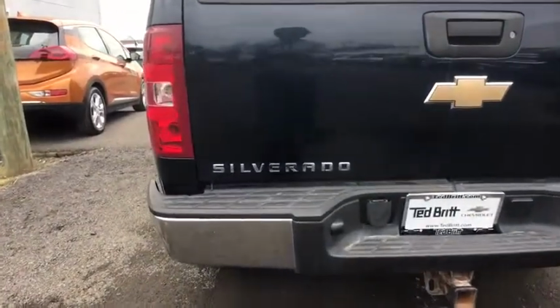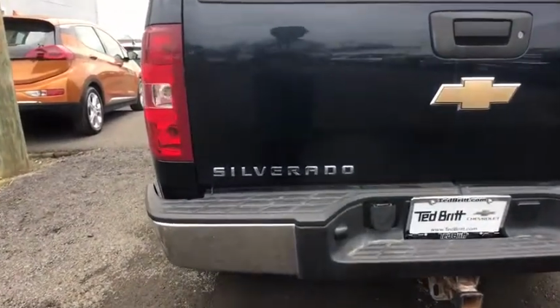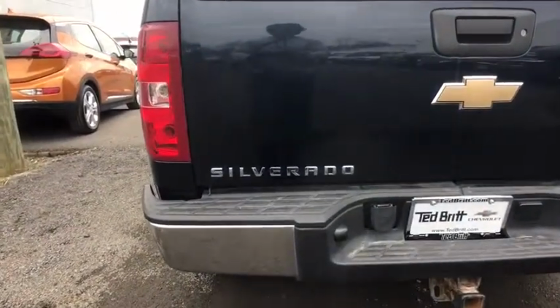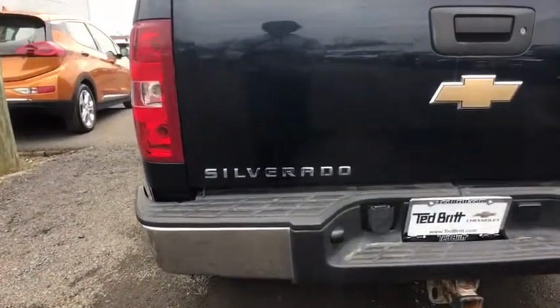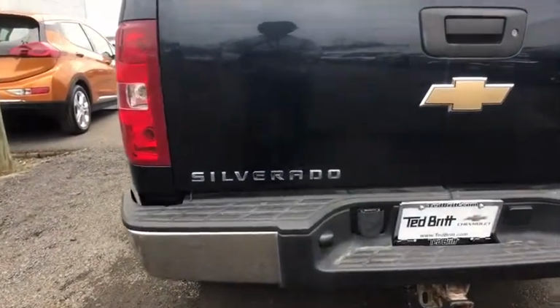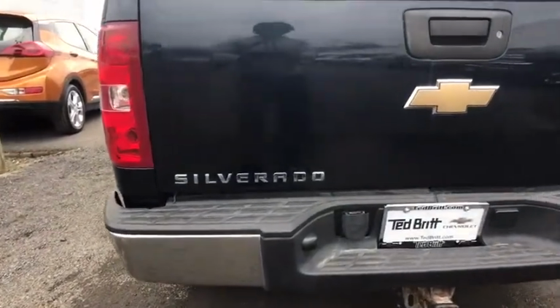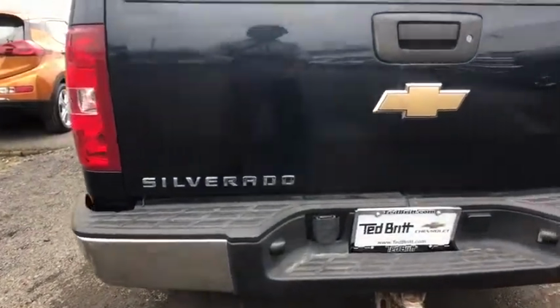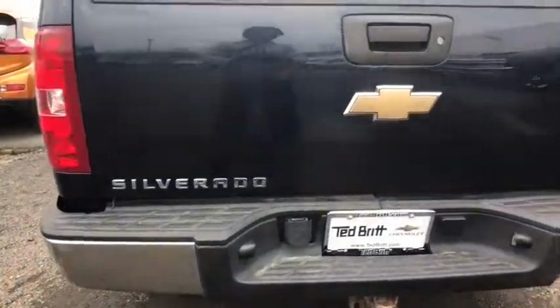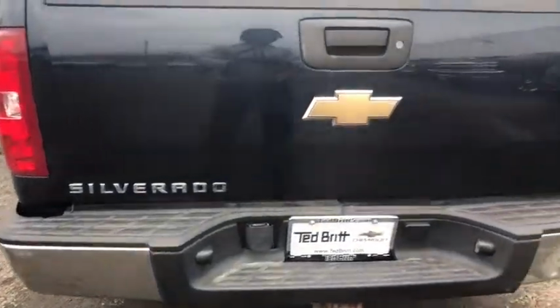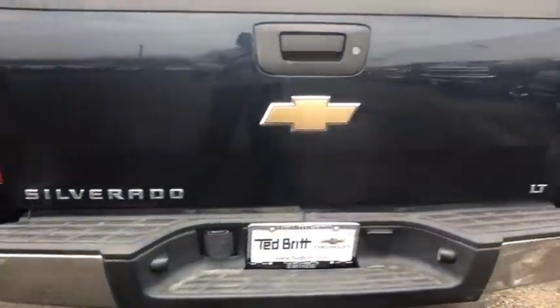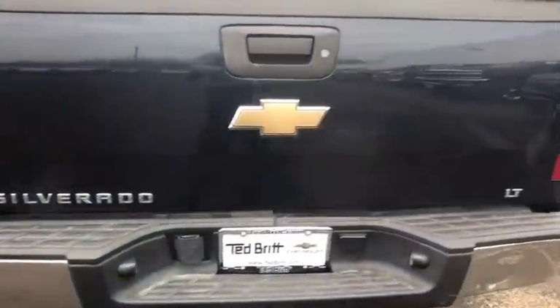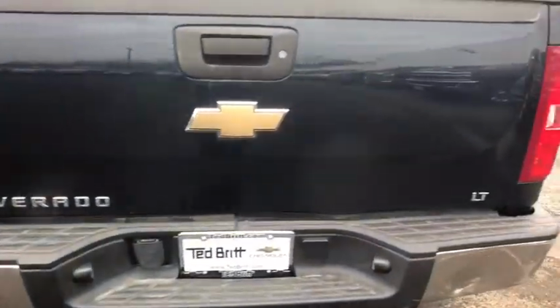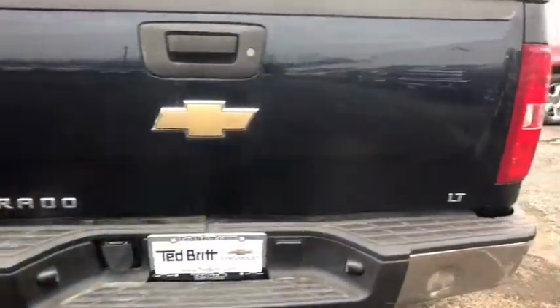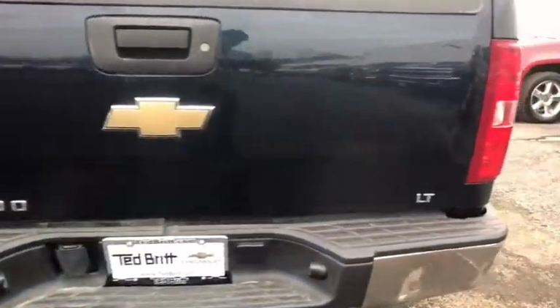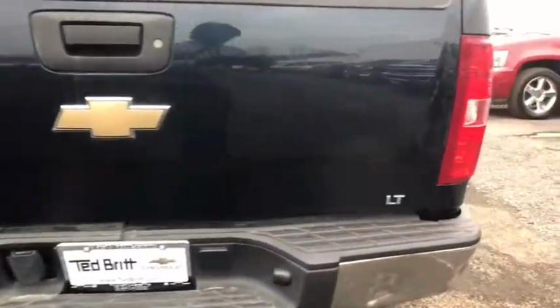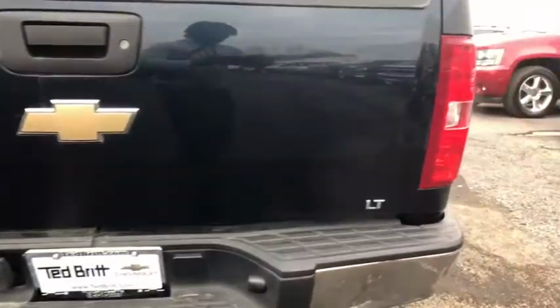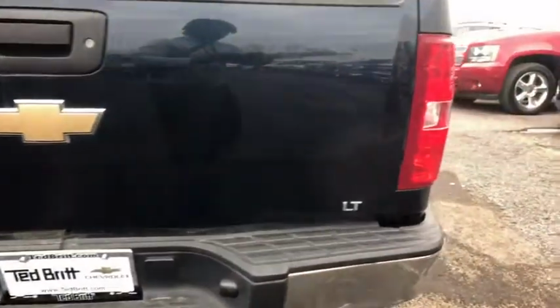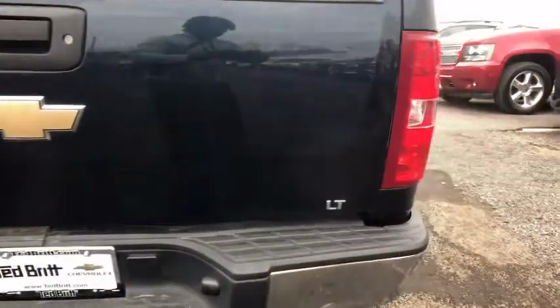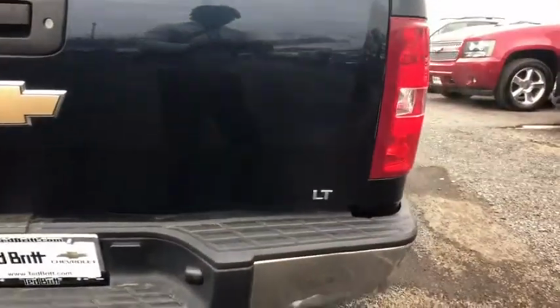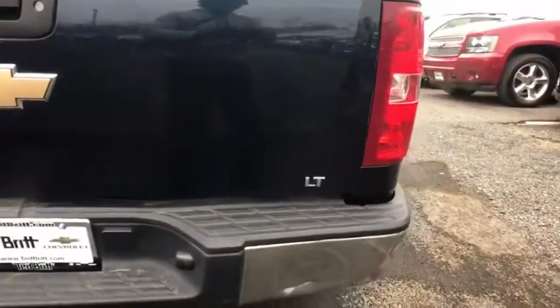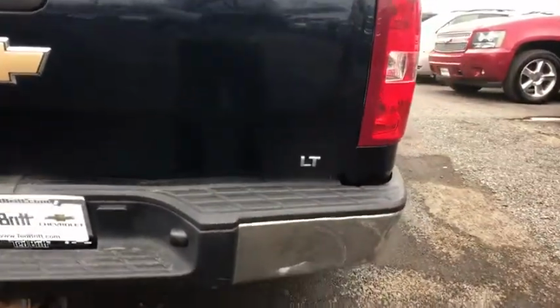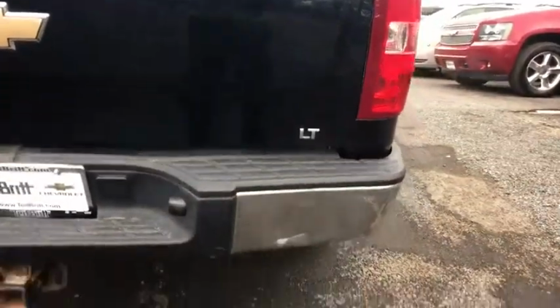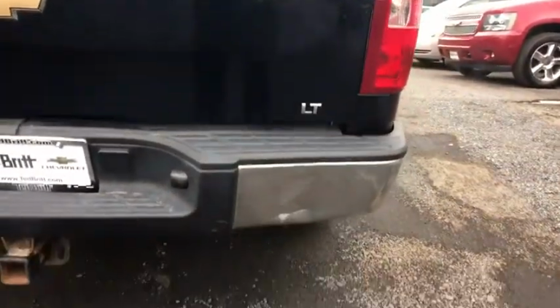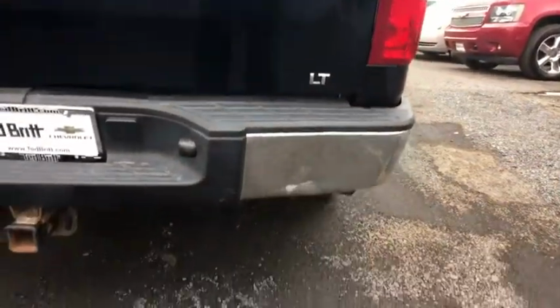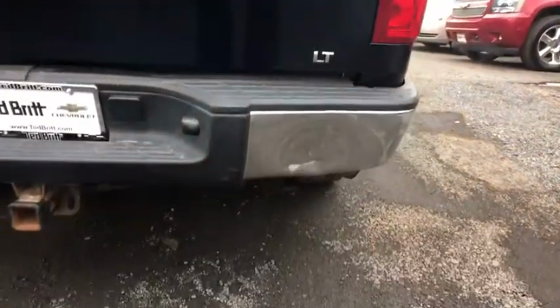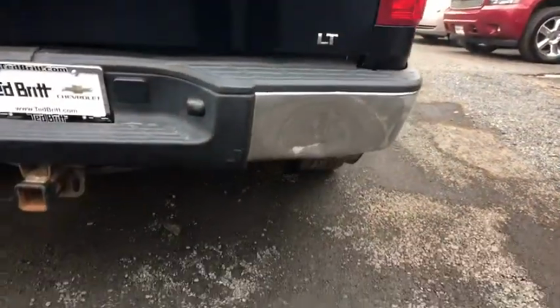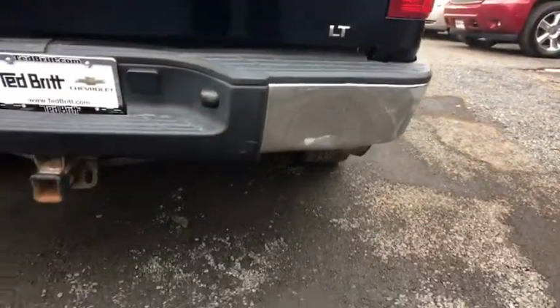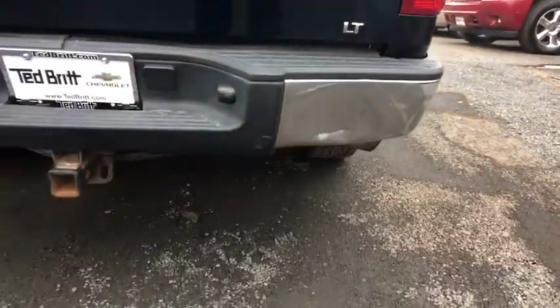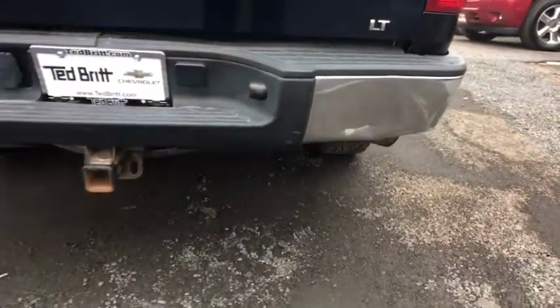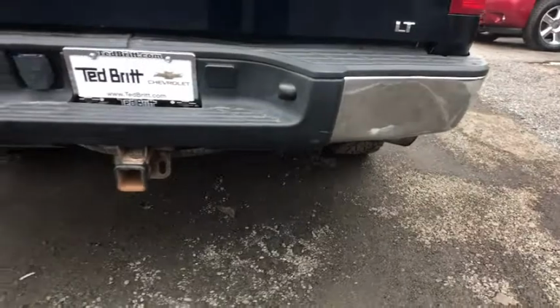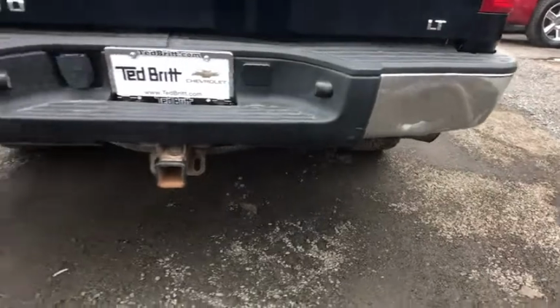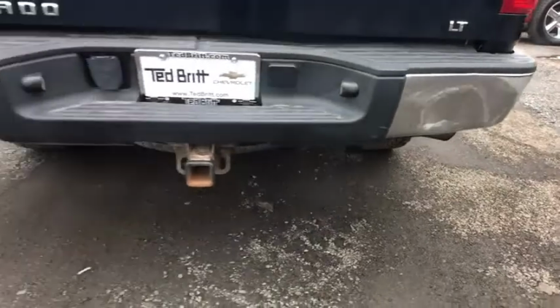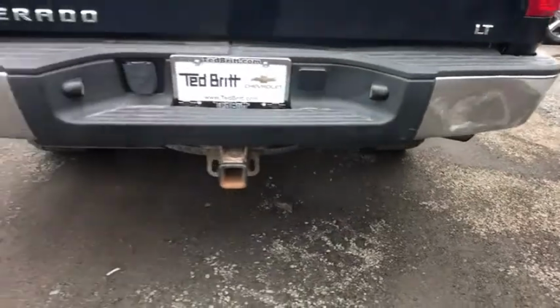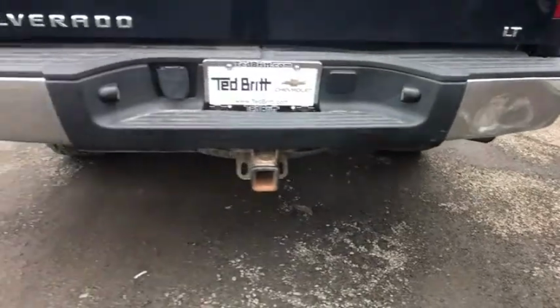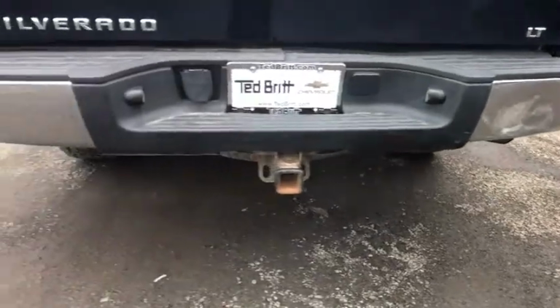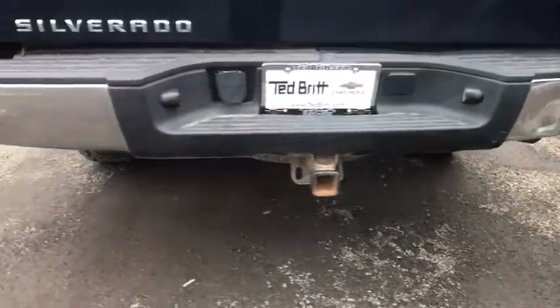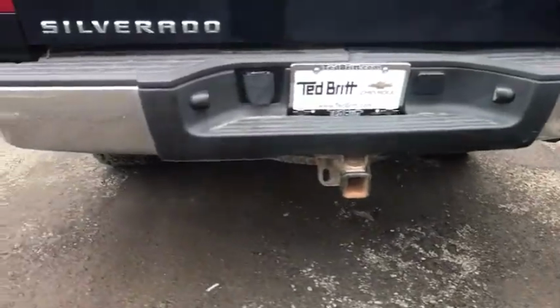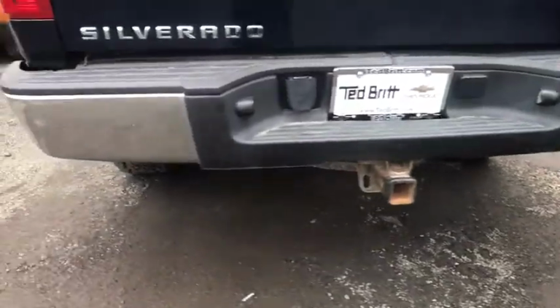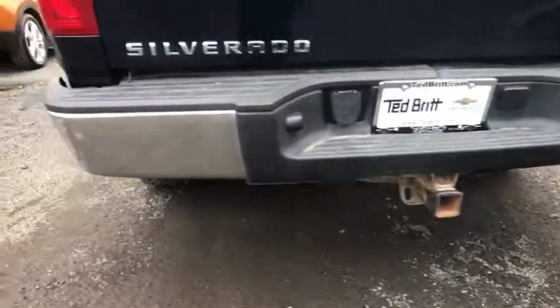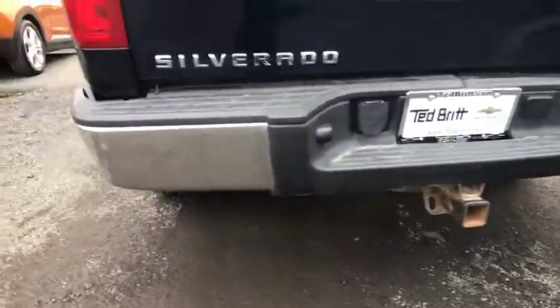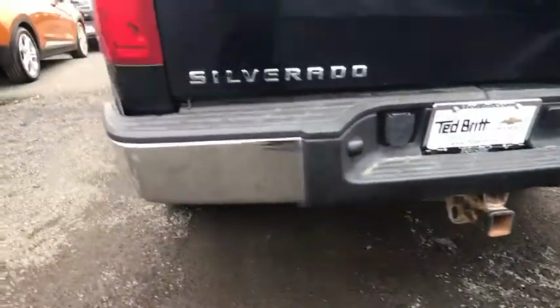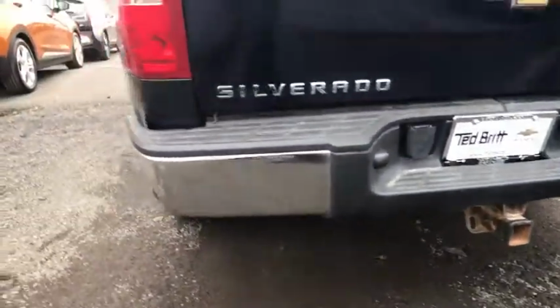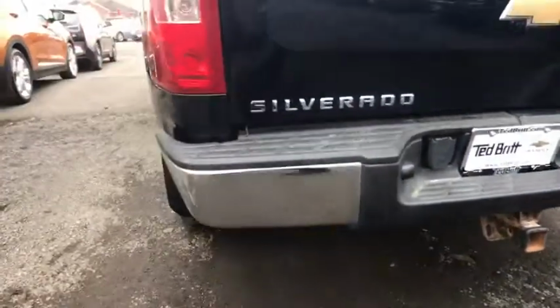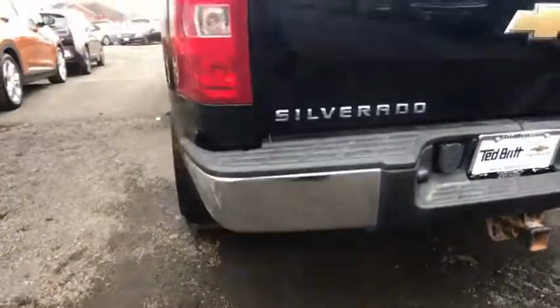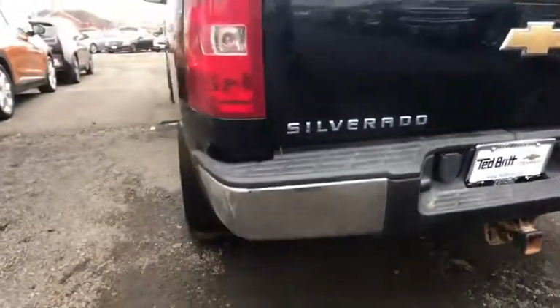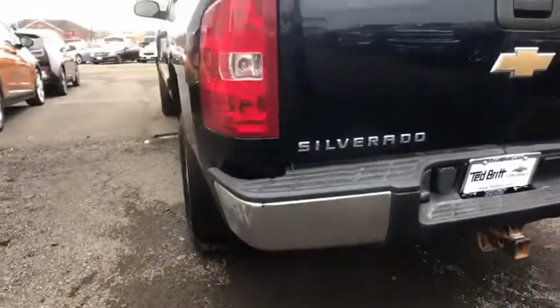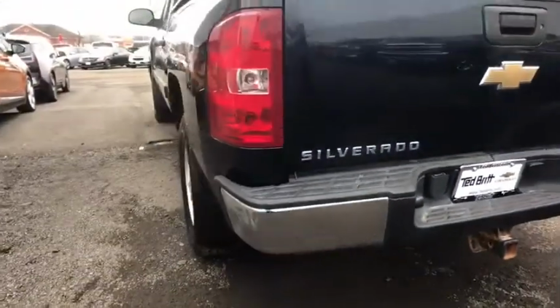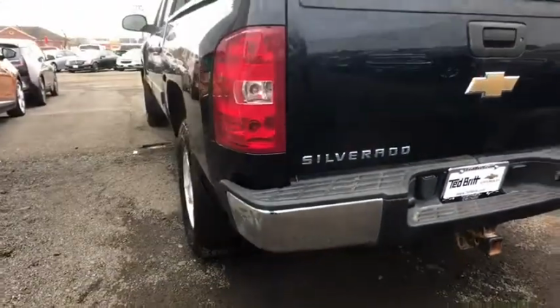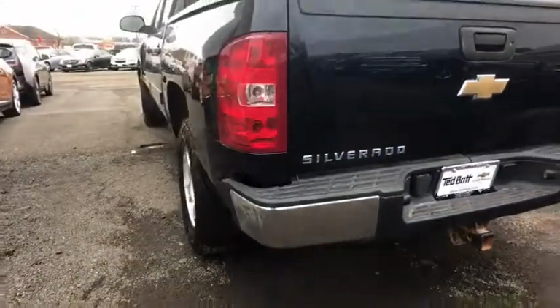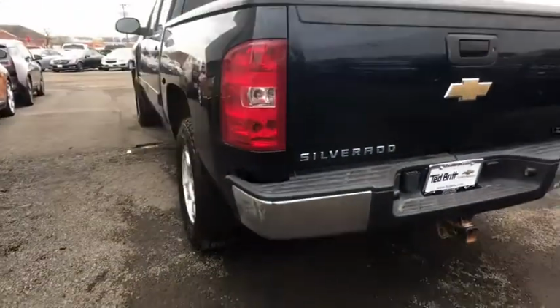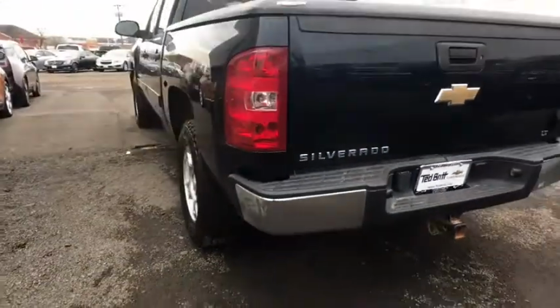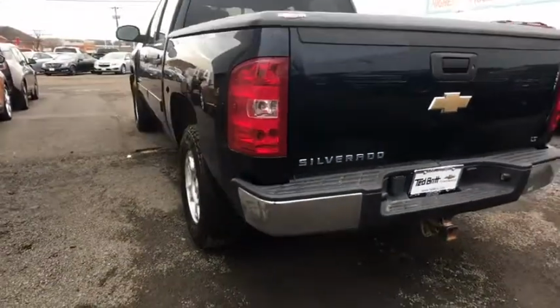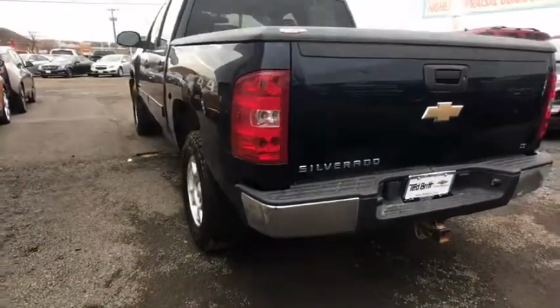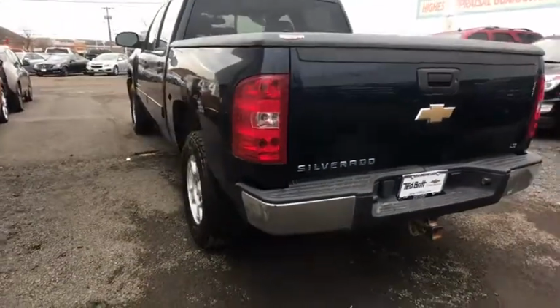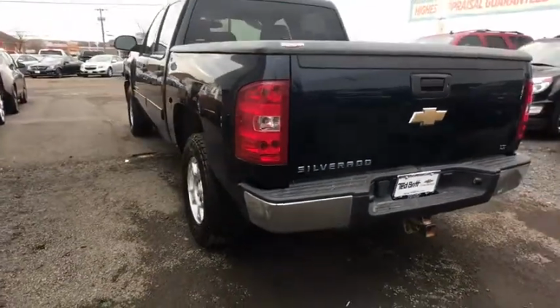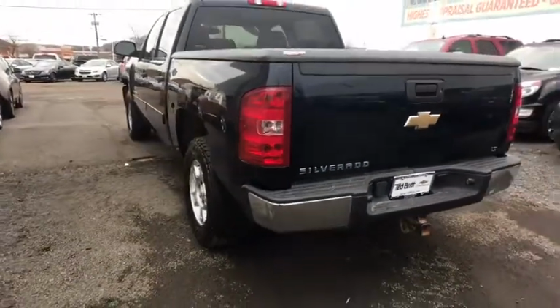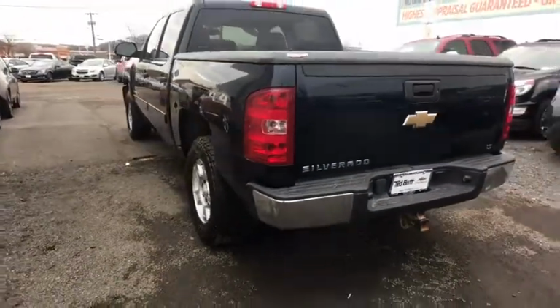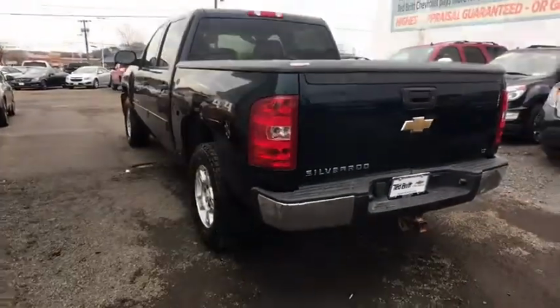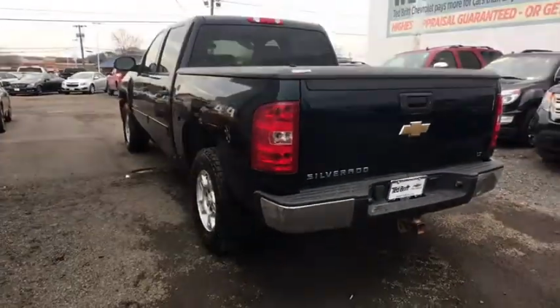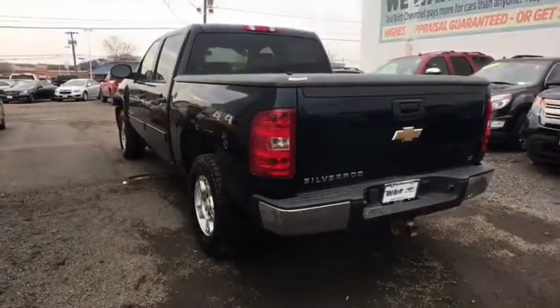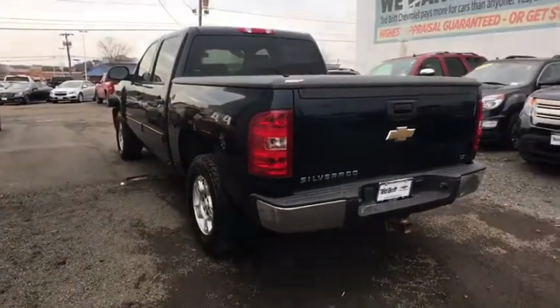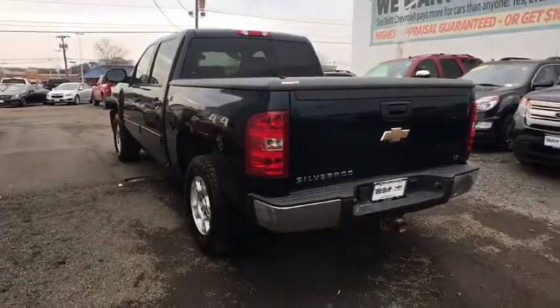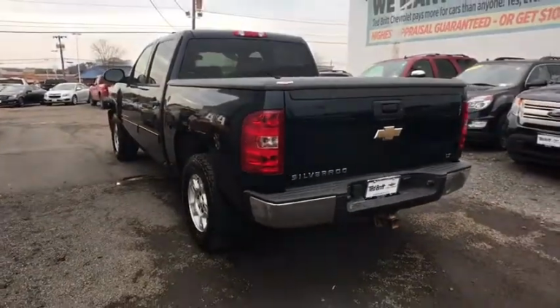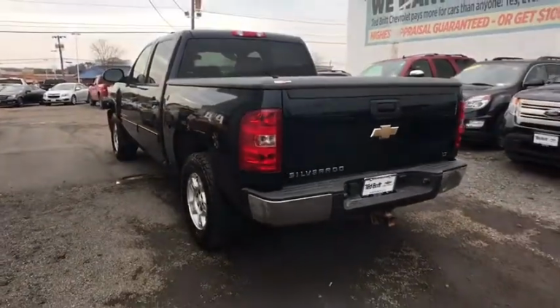Fog lamps, remote keyless entry, power seats. Drive away with a great deal on this vehicle. Call or stop in today.